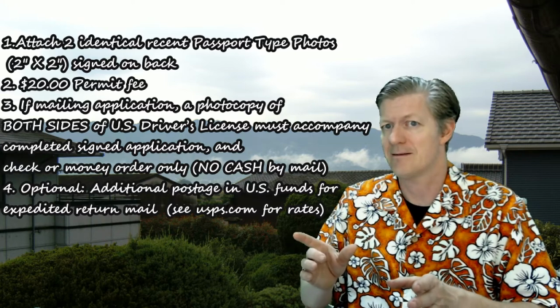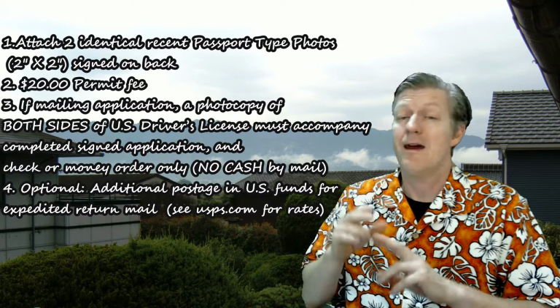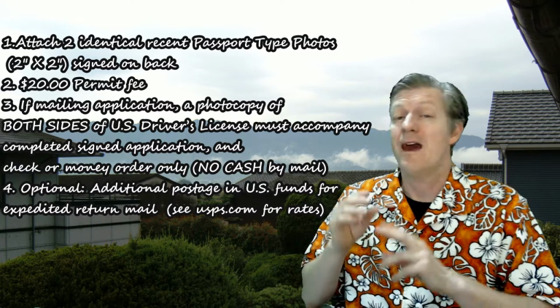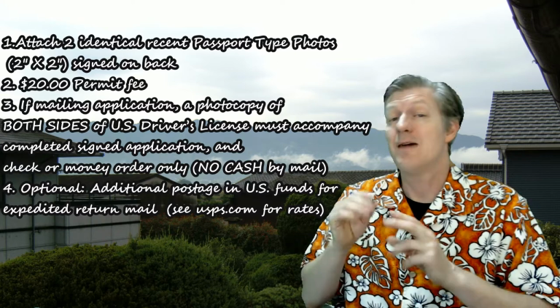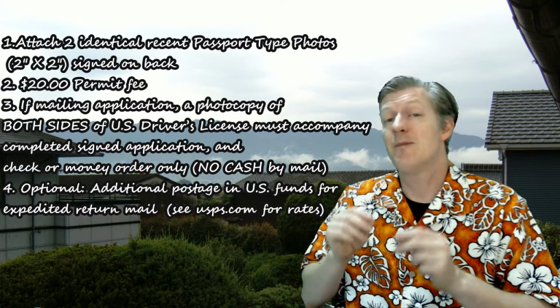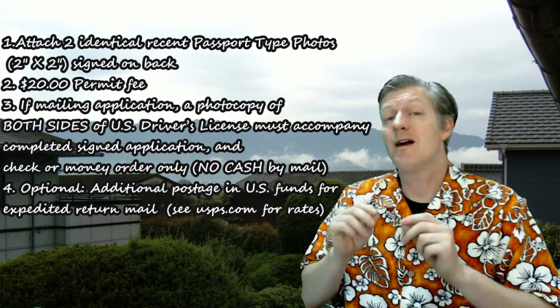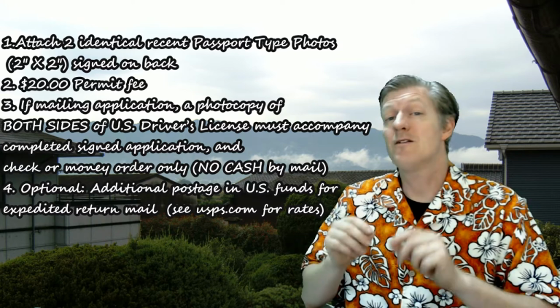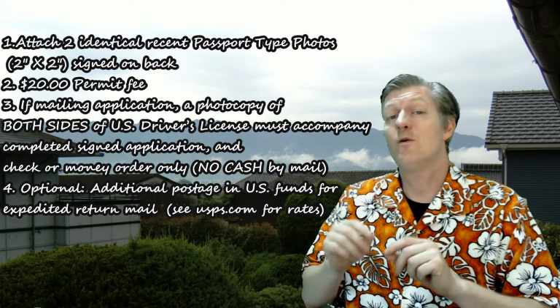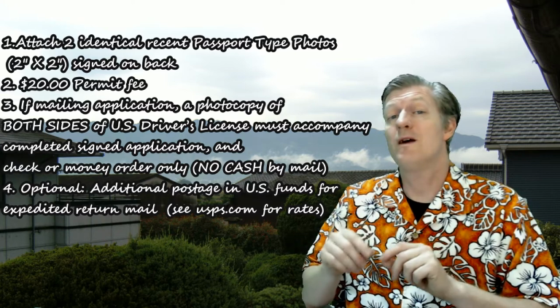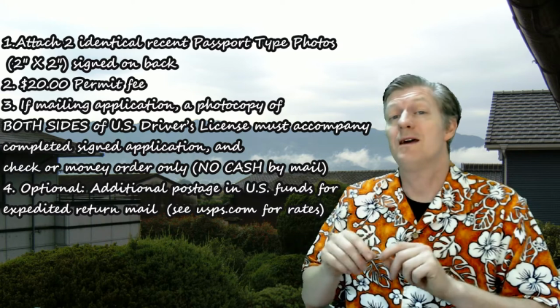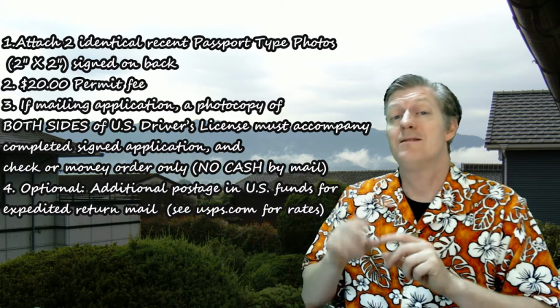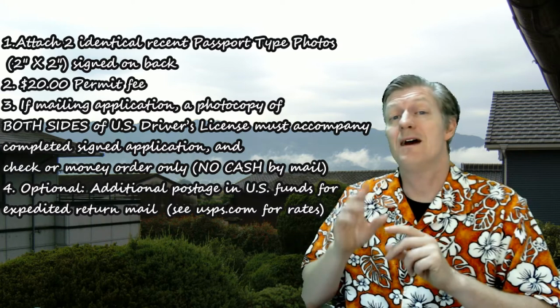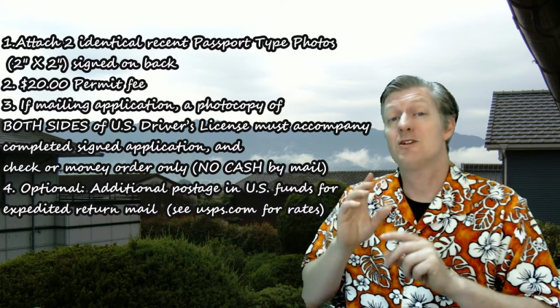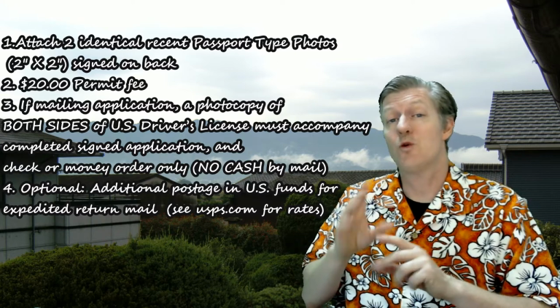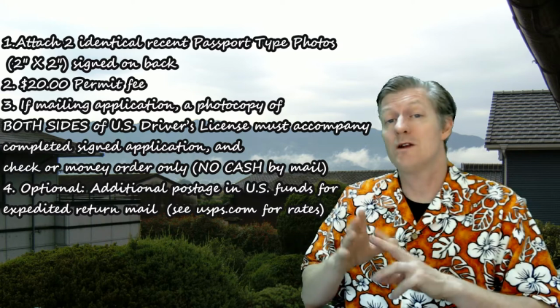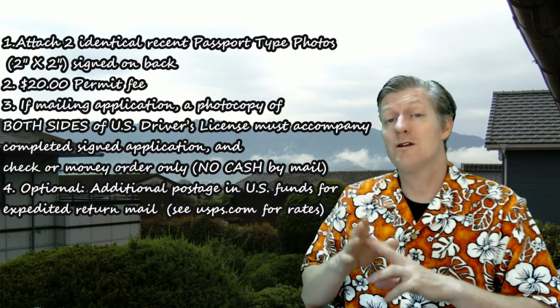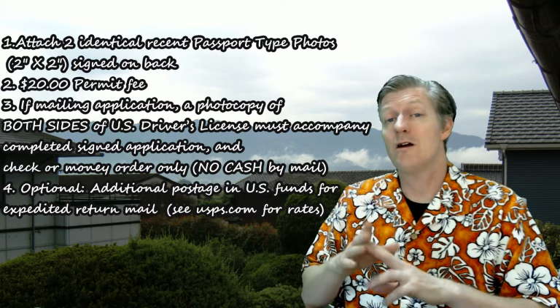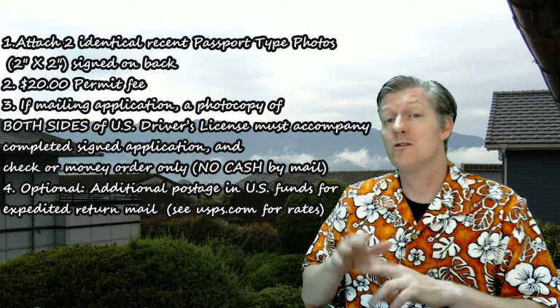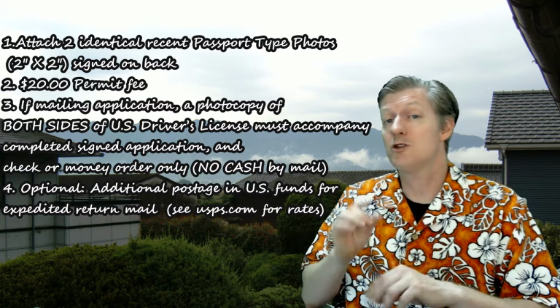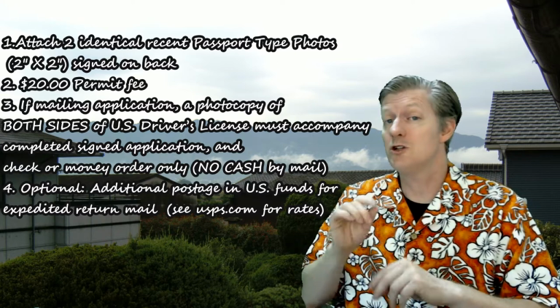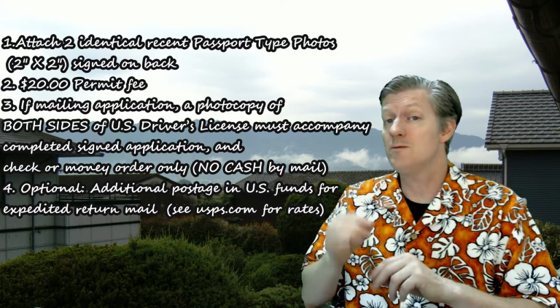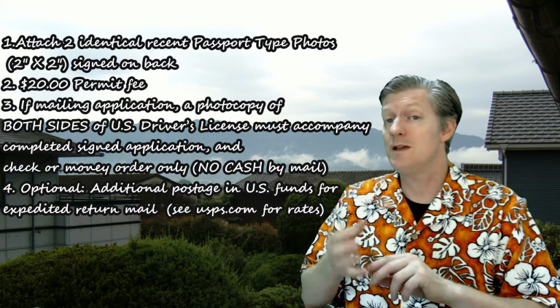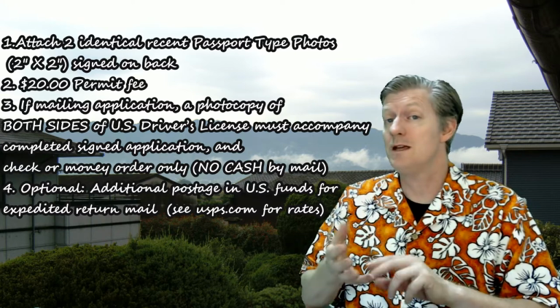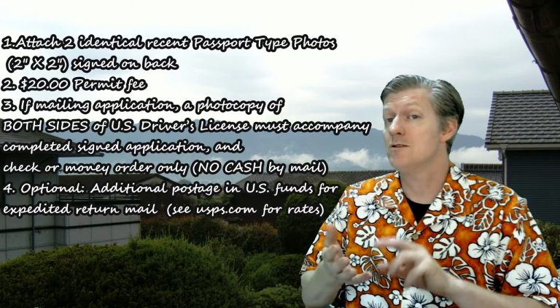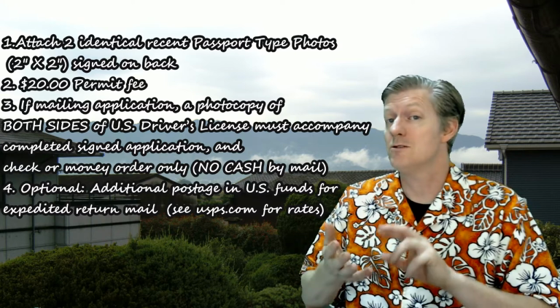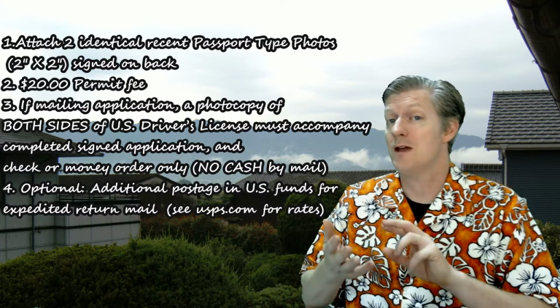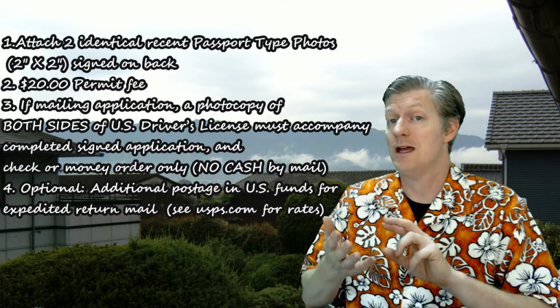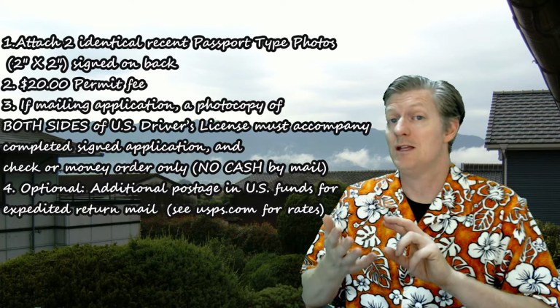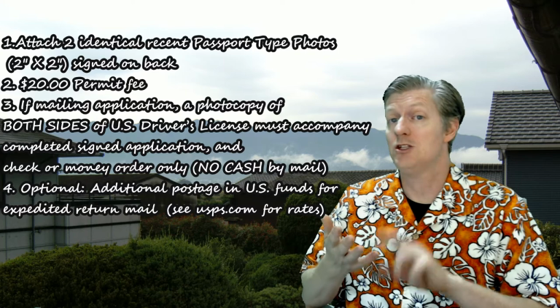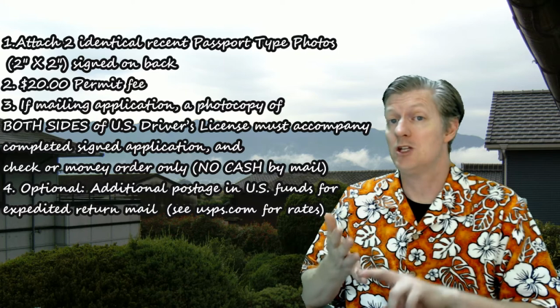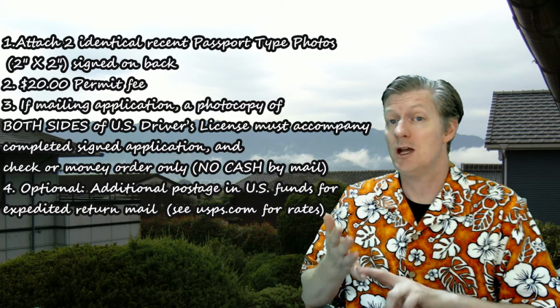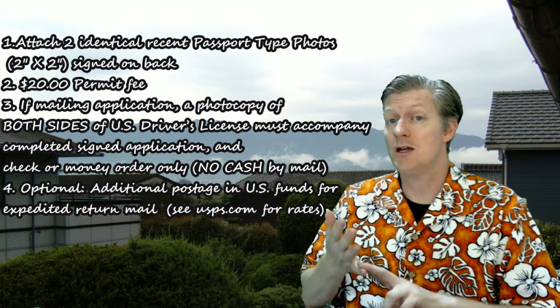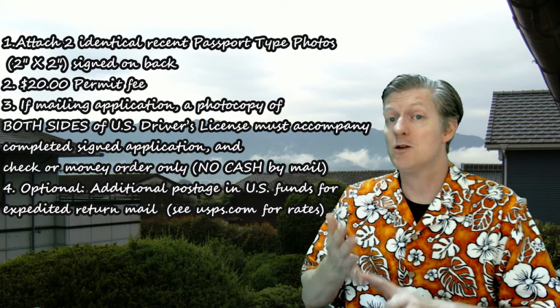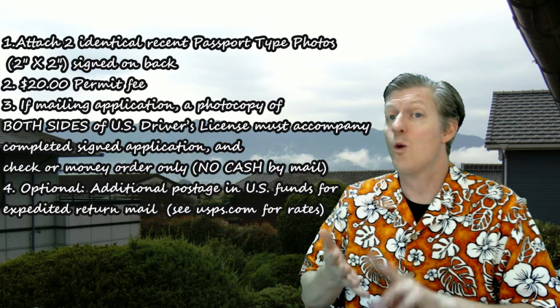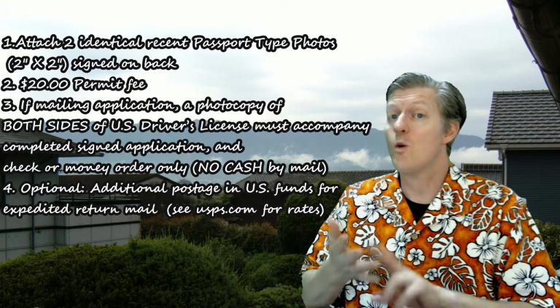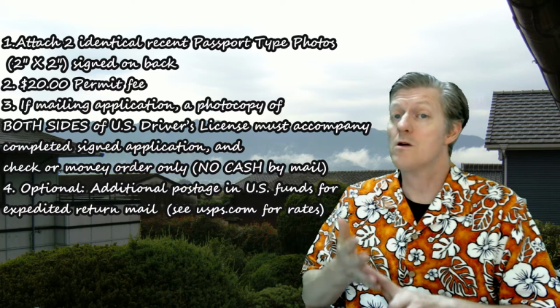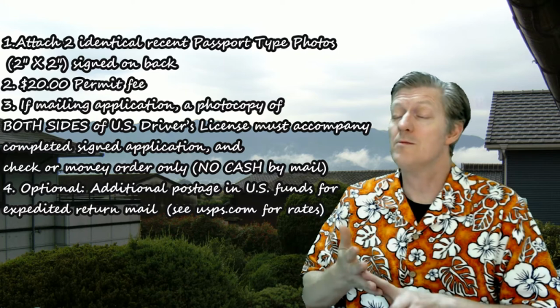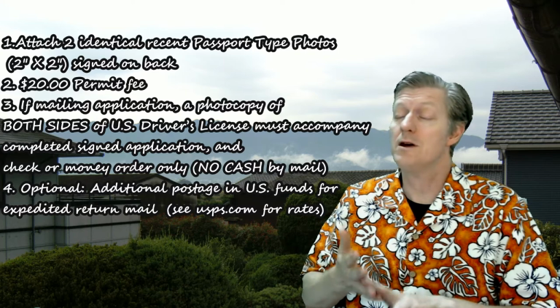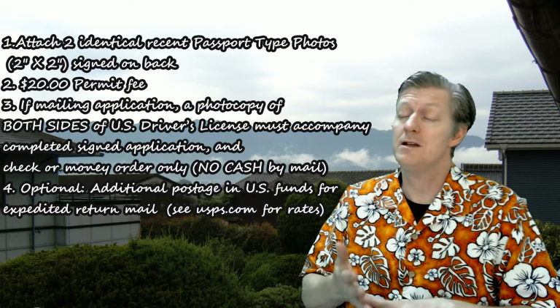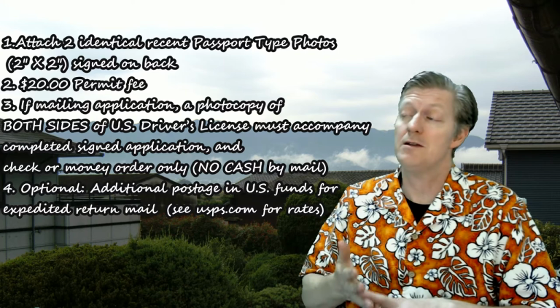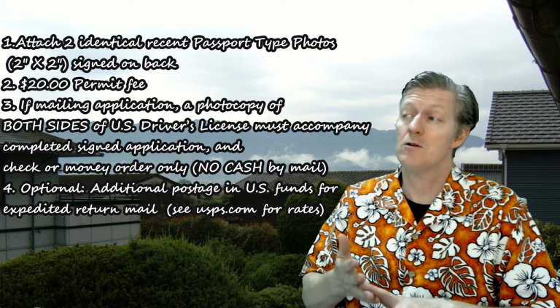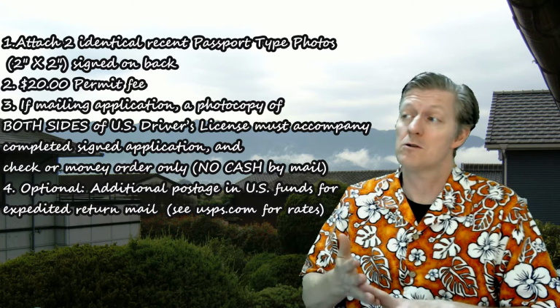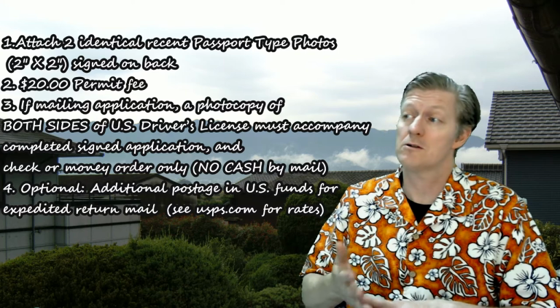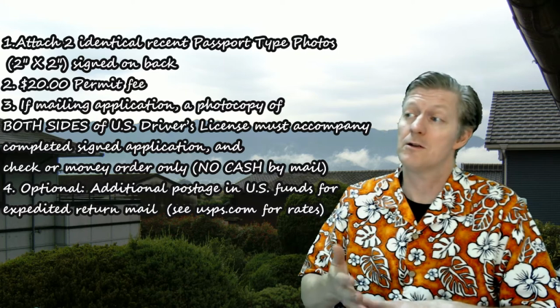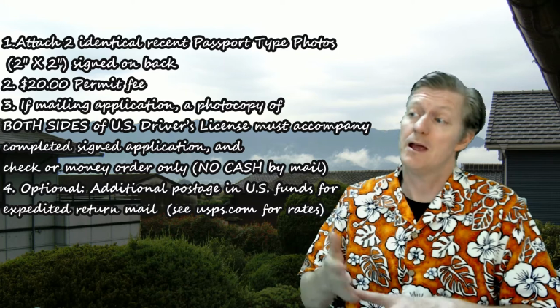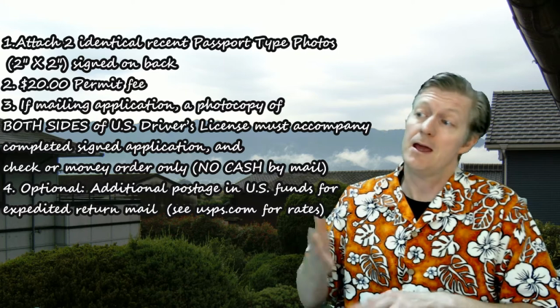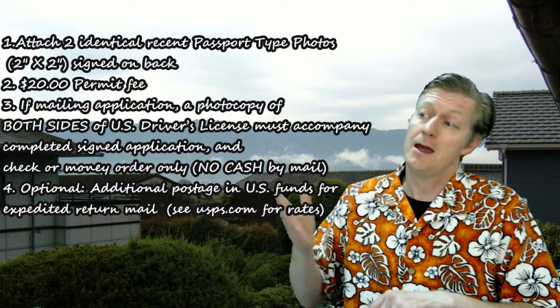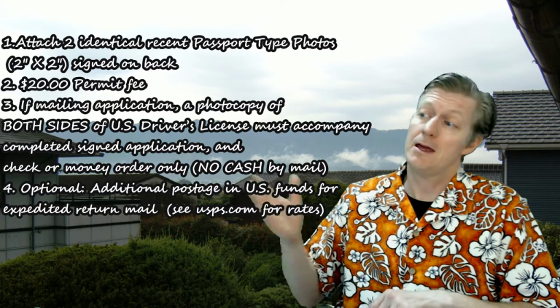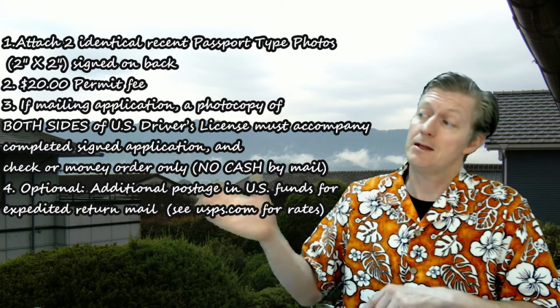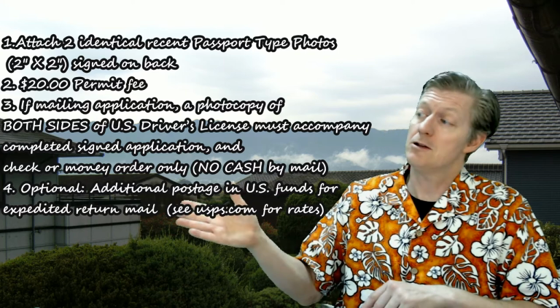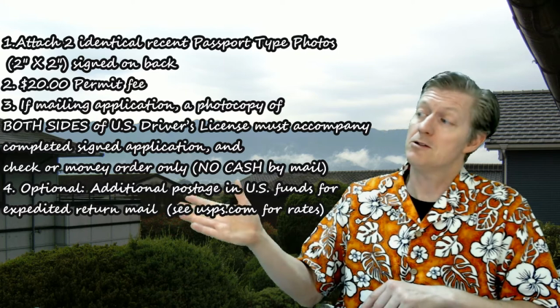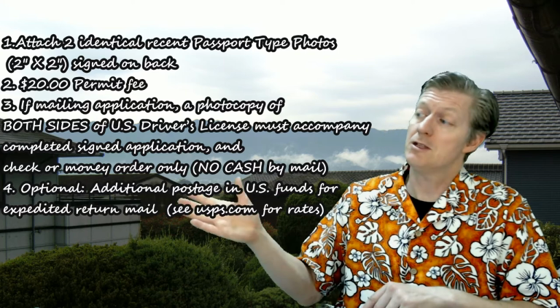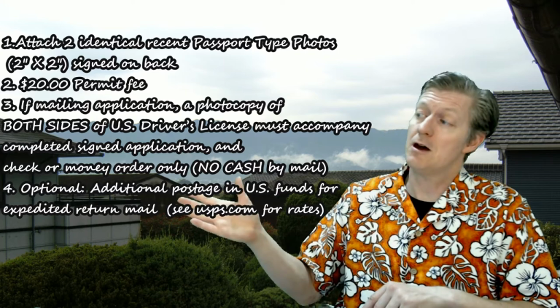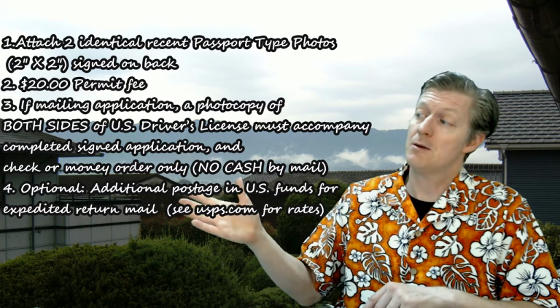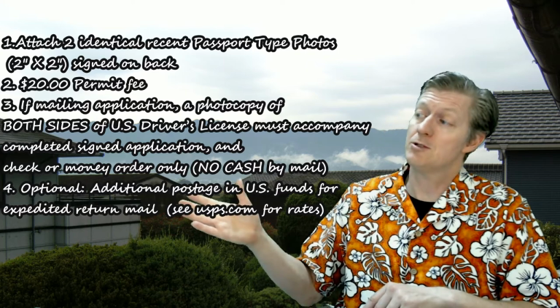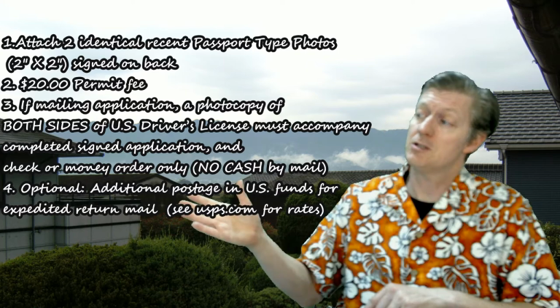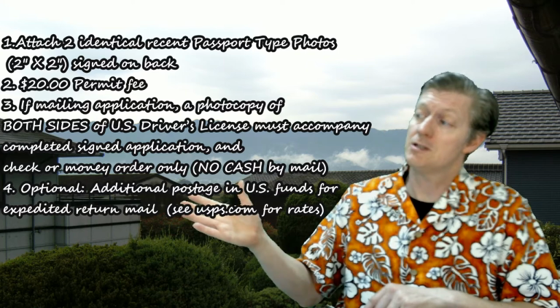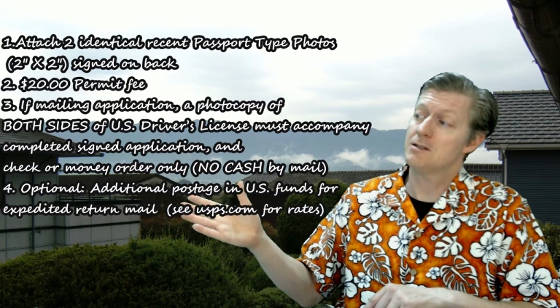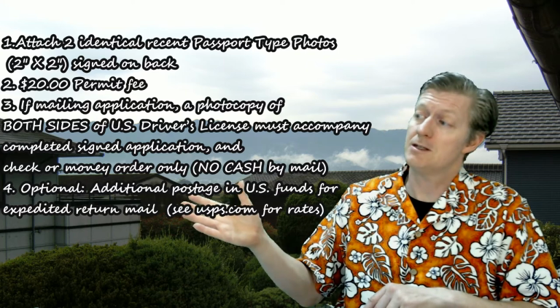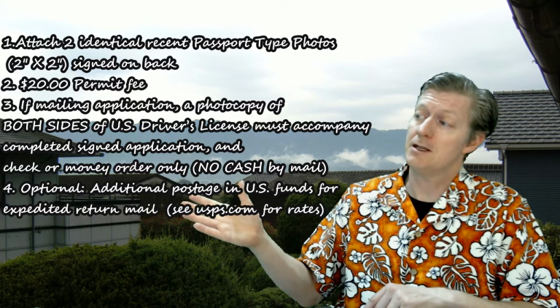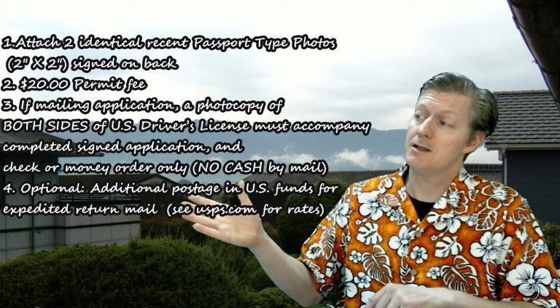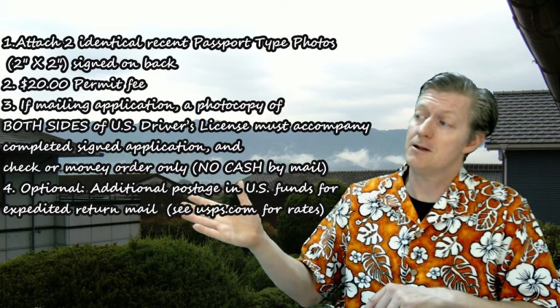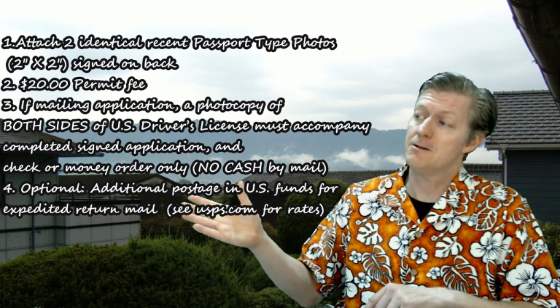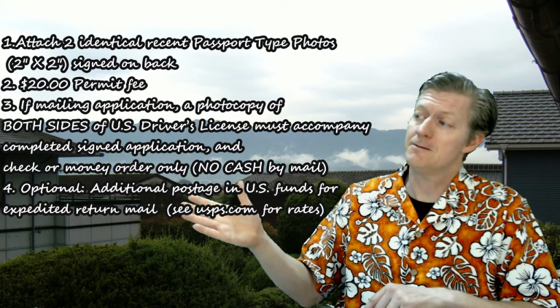And by the way, that $20 should be either a check or money order, and here are the options as seen here.